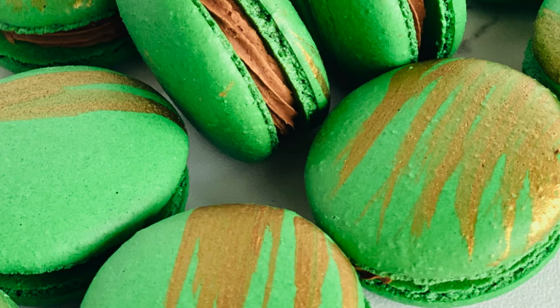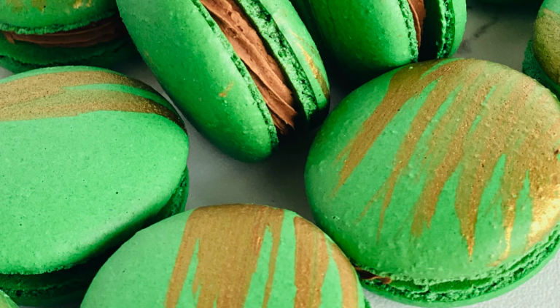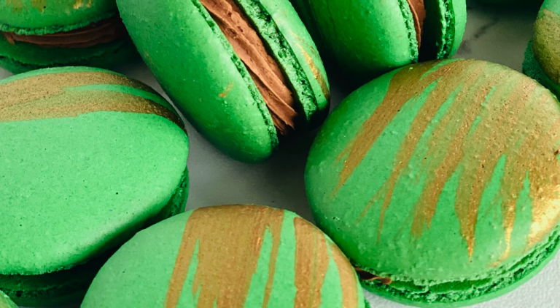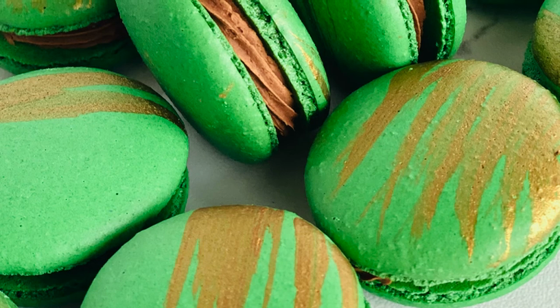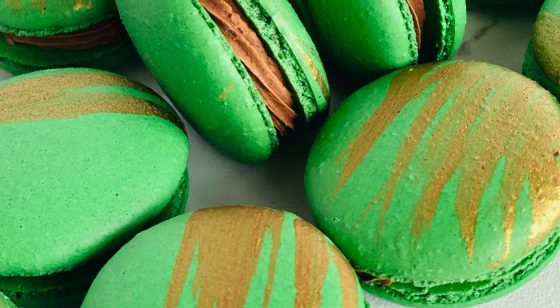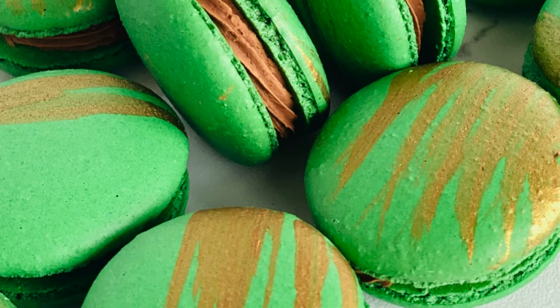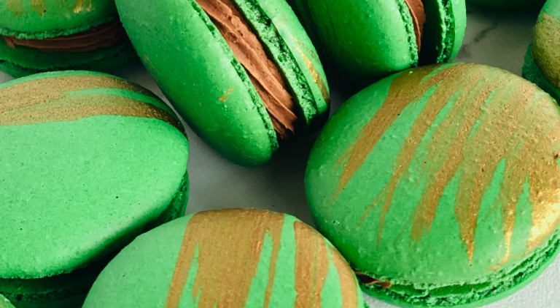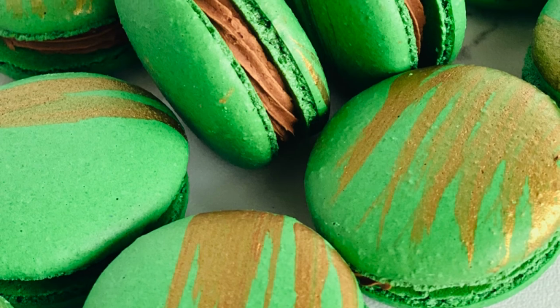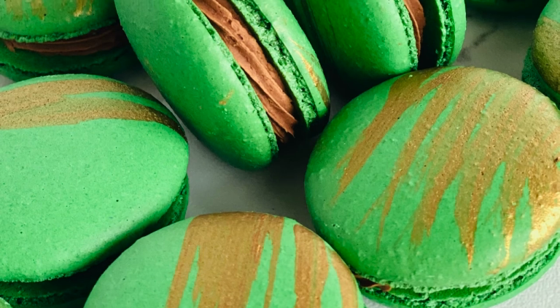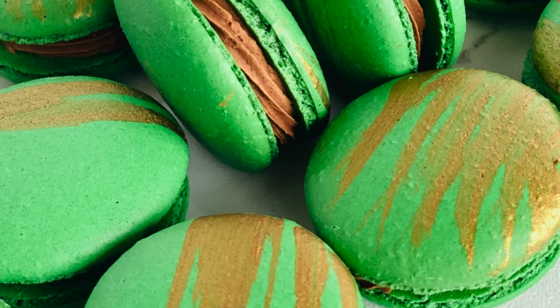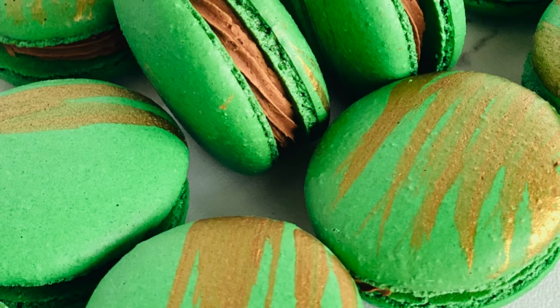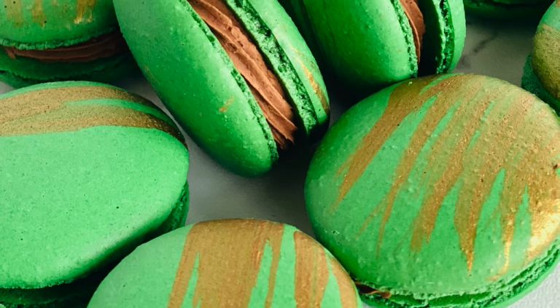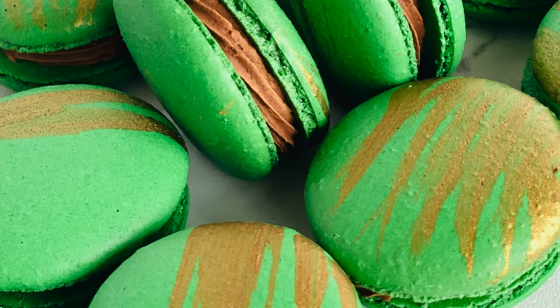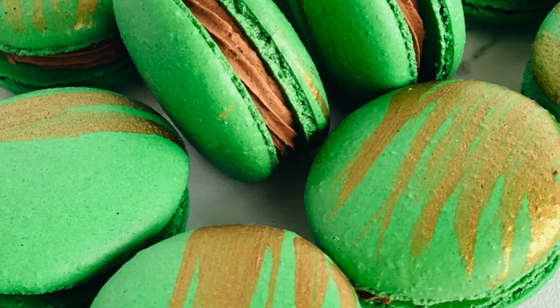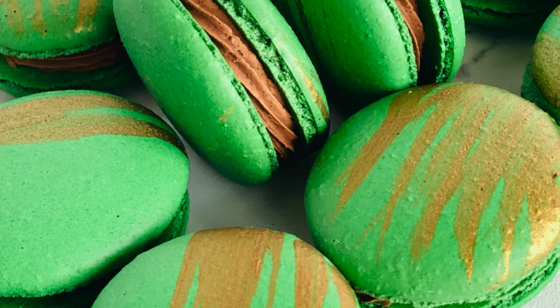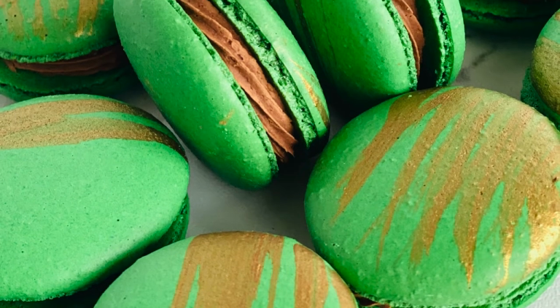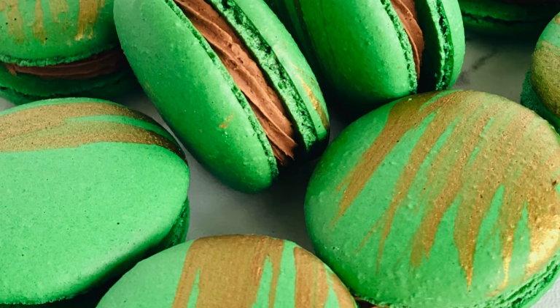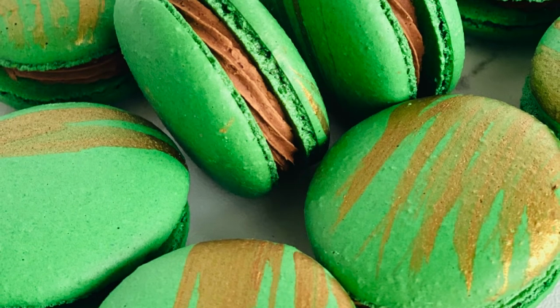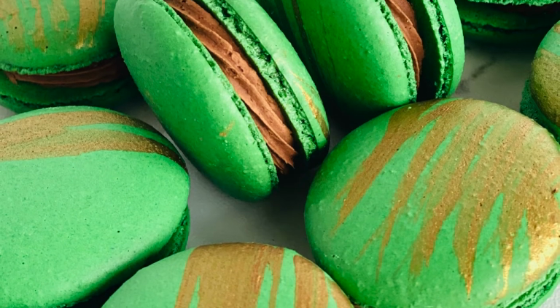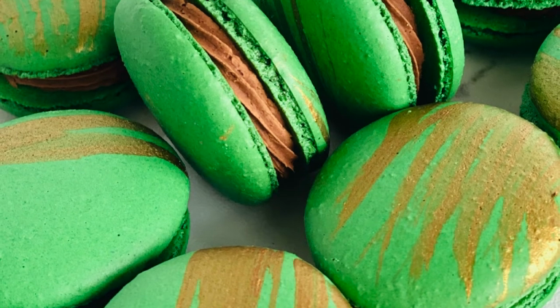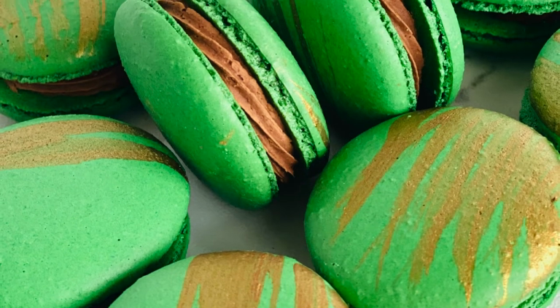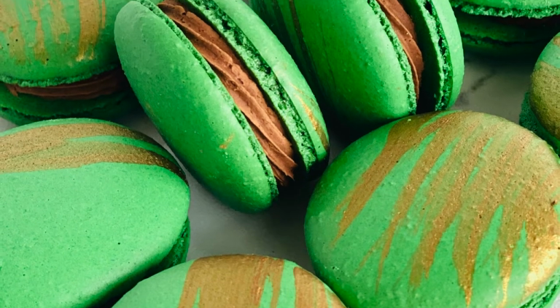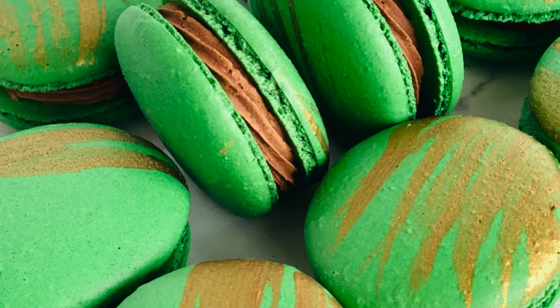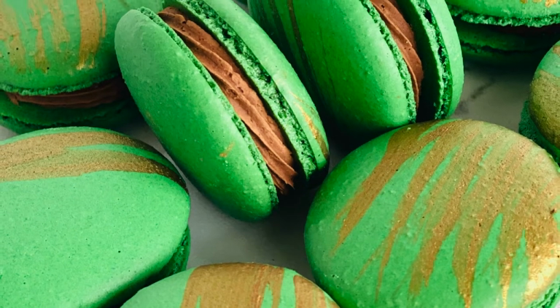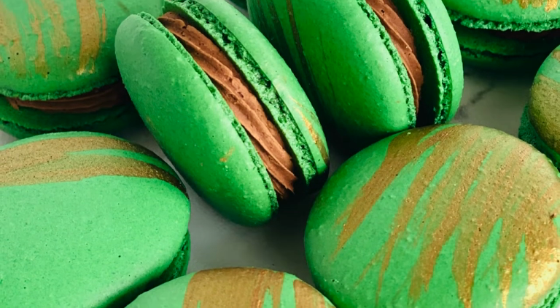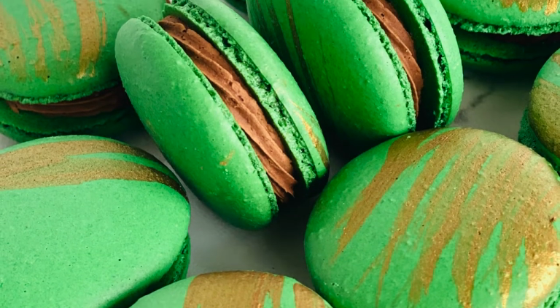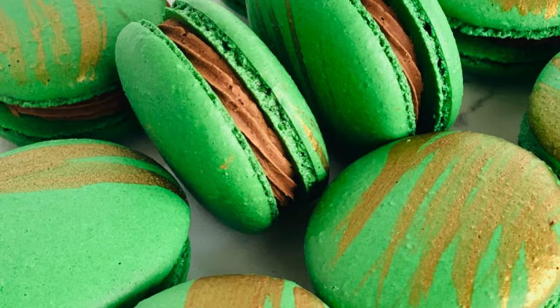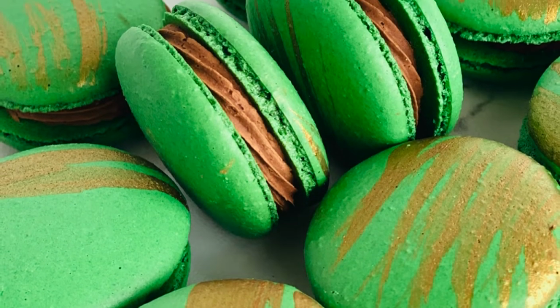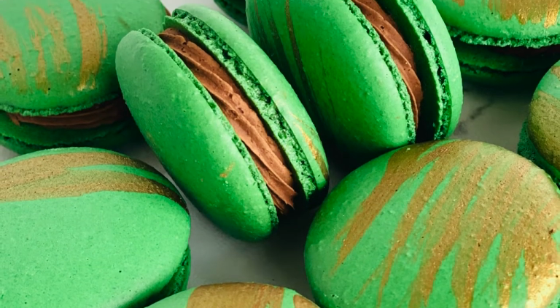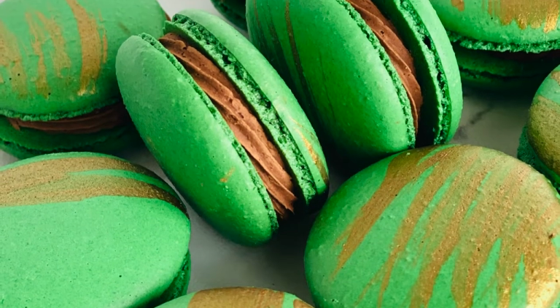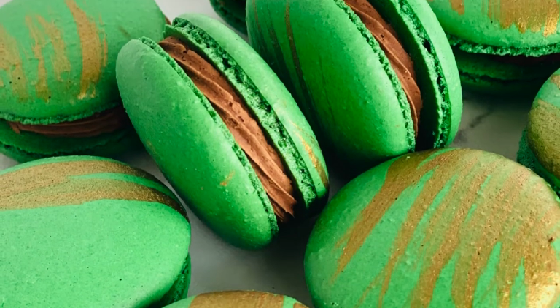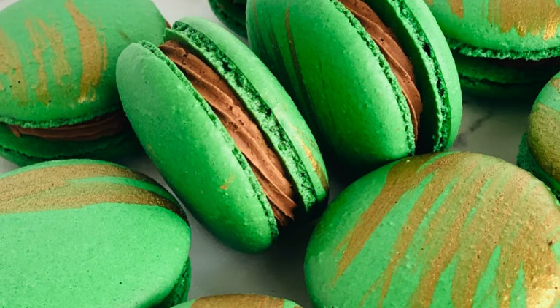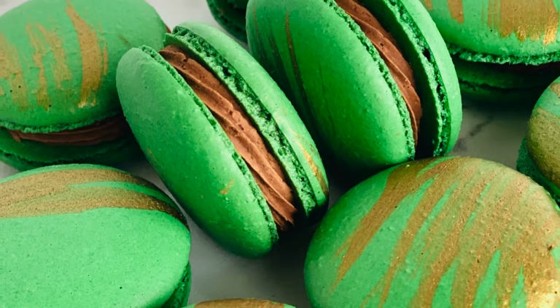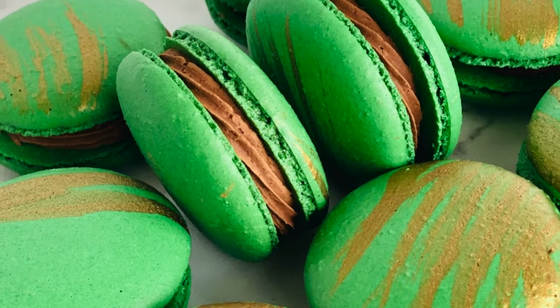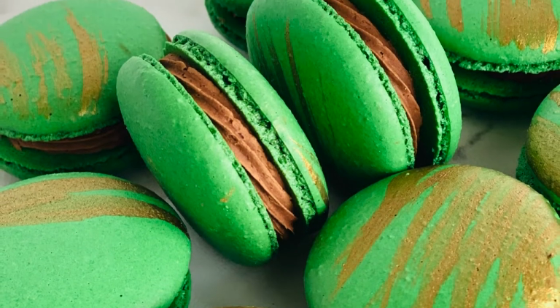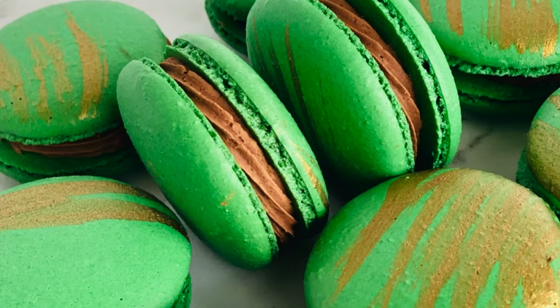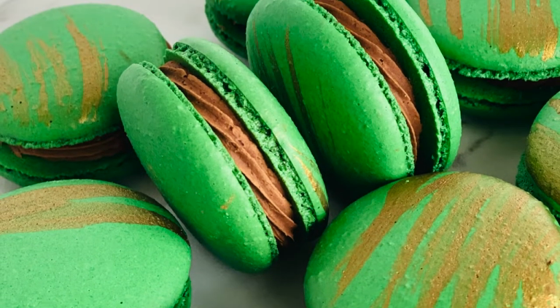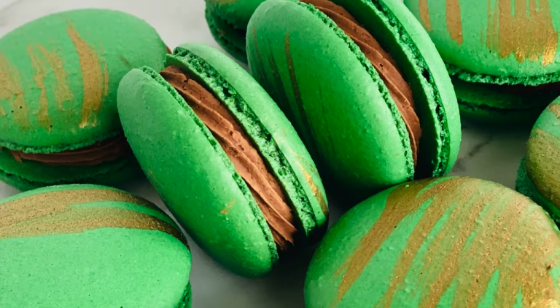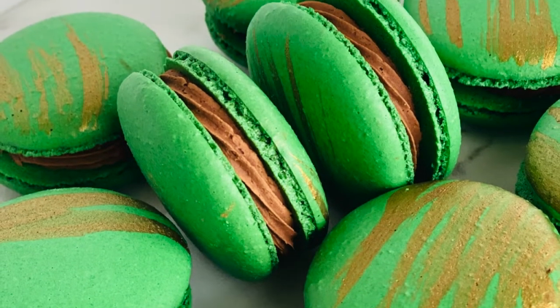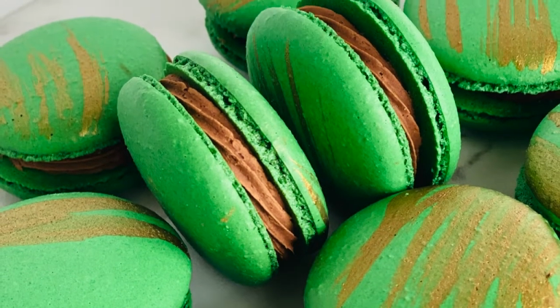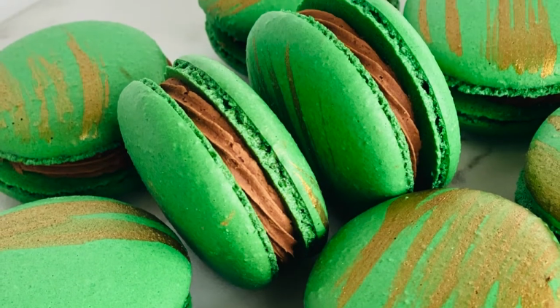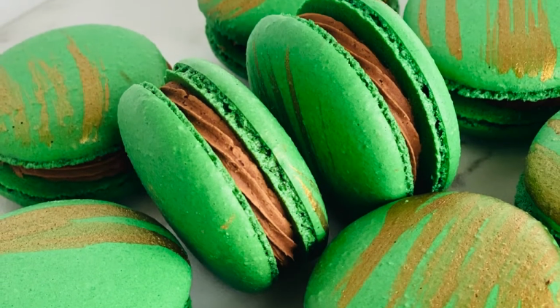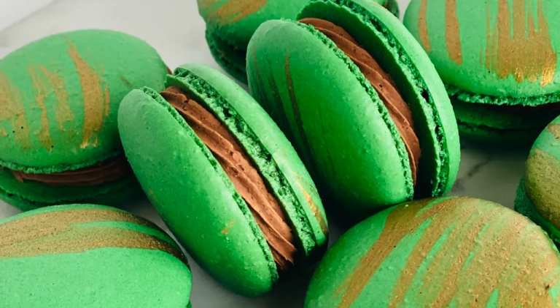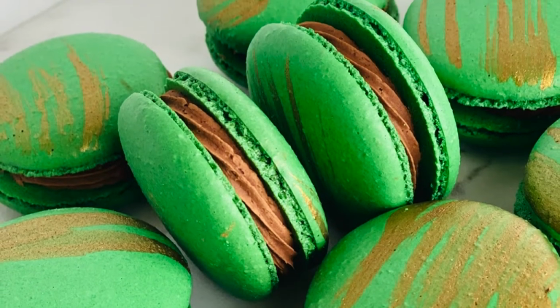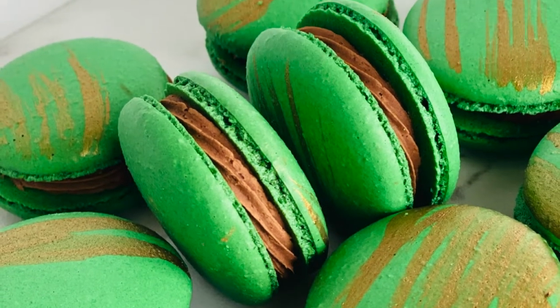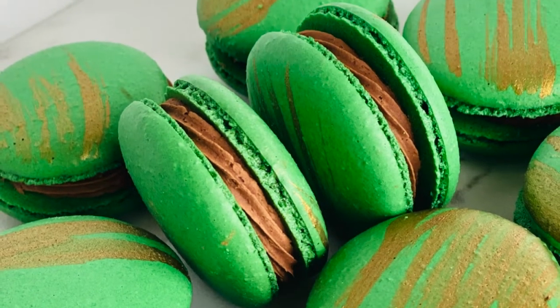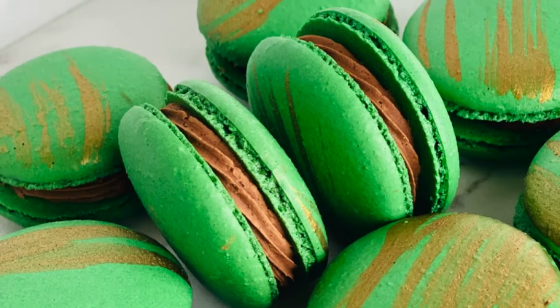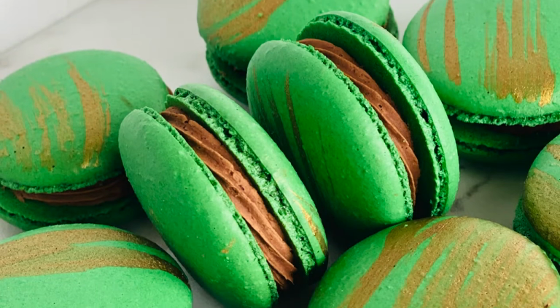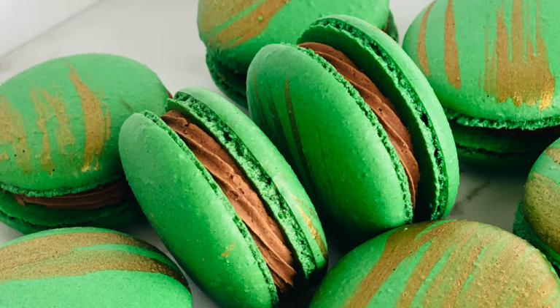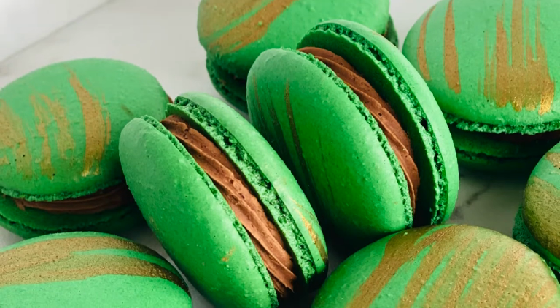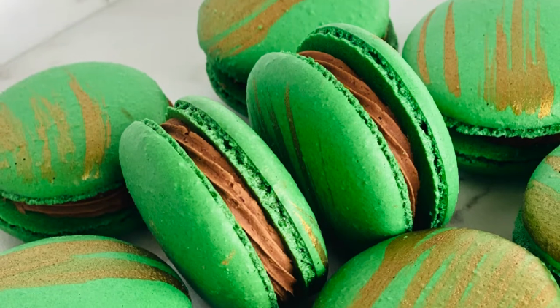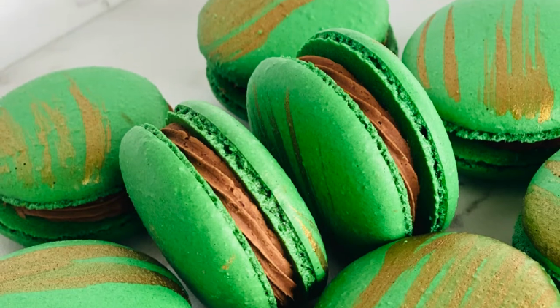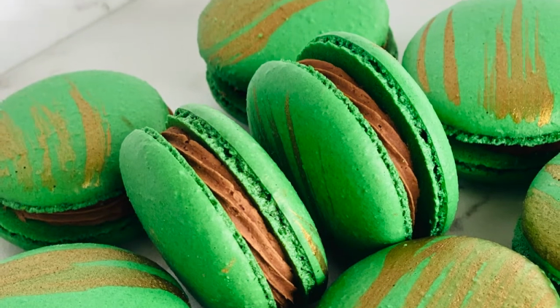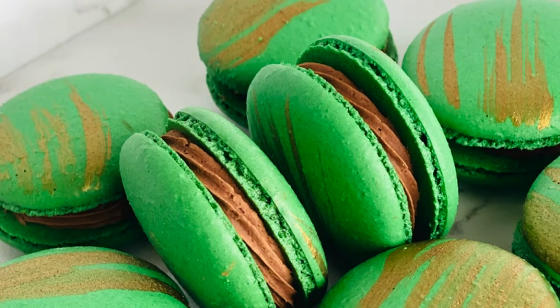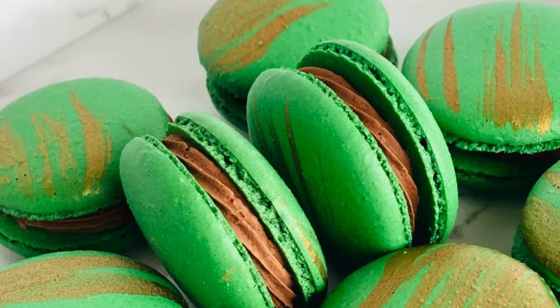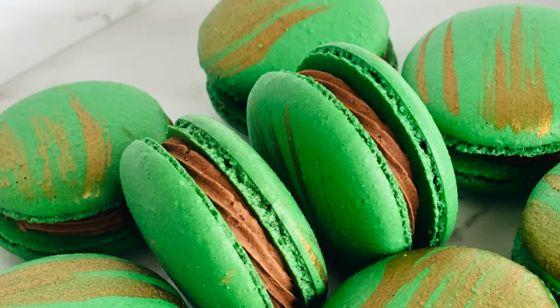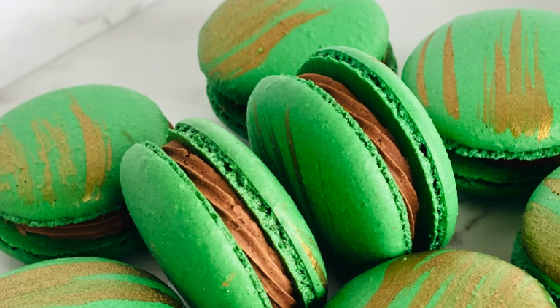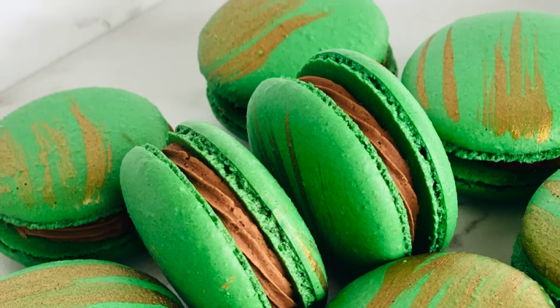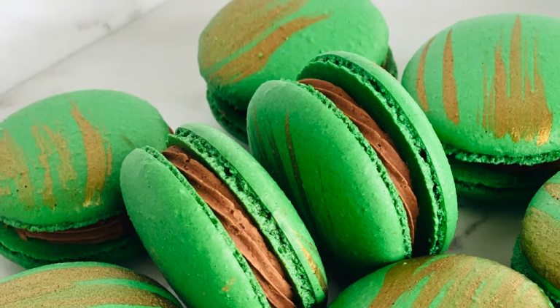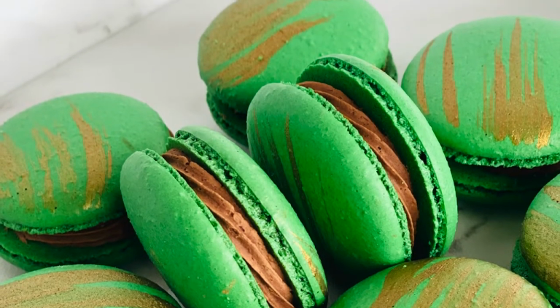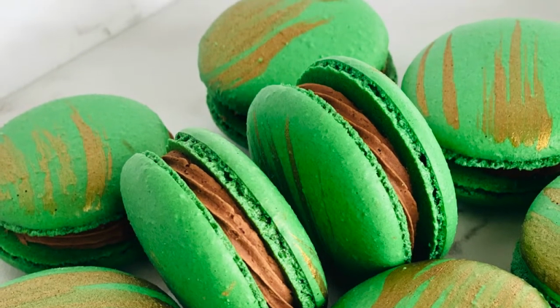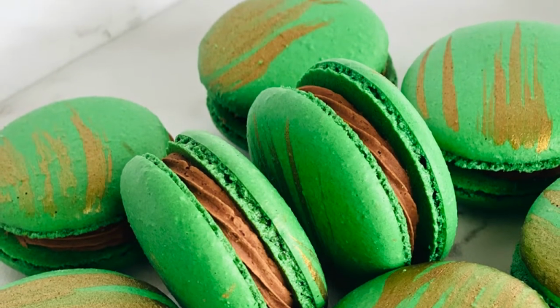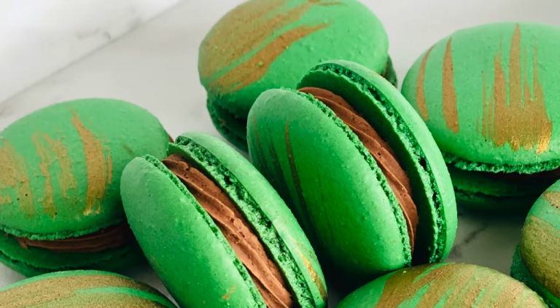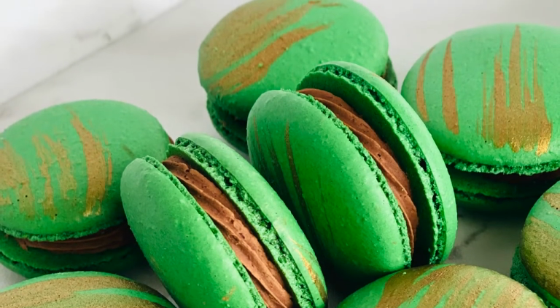Today we're going to be making French macarons with a Bailey's chocolate ganache. This is perfect for St. Patrick's Day.